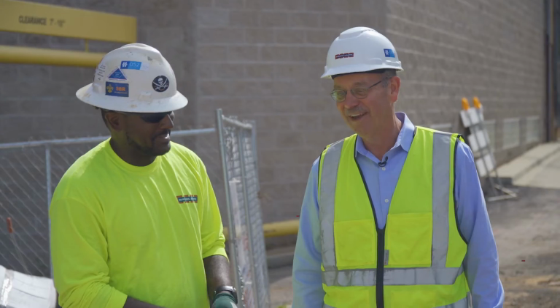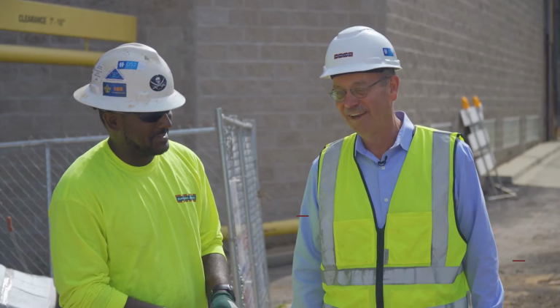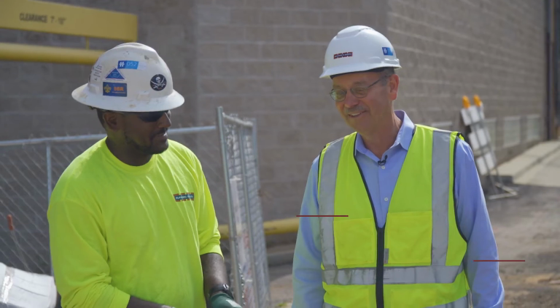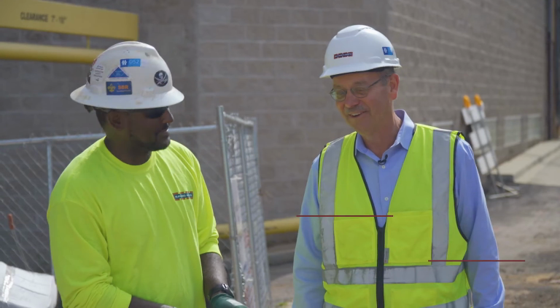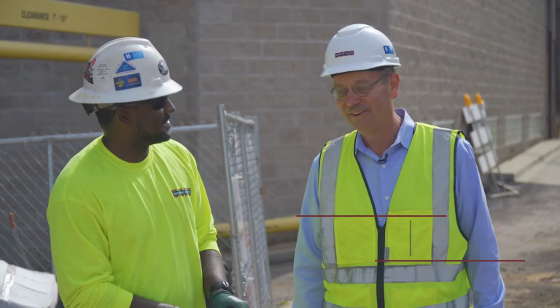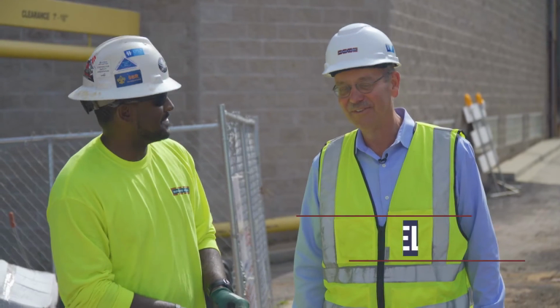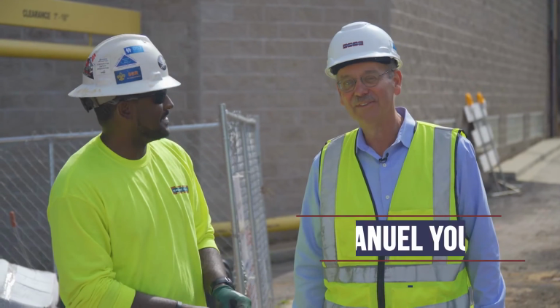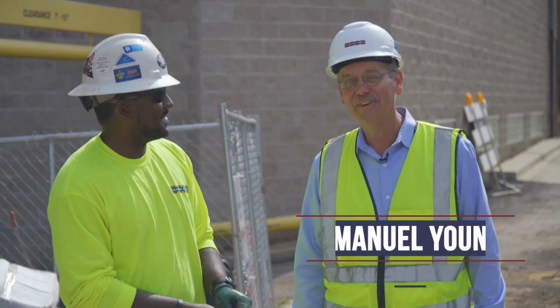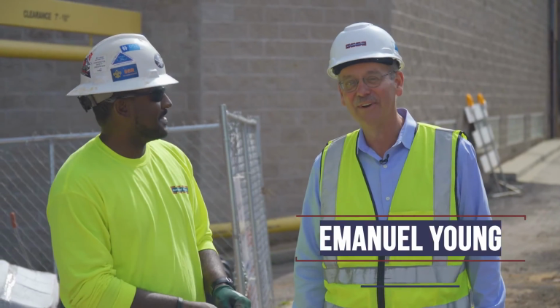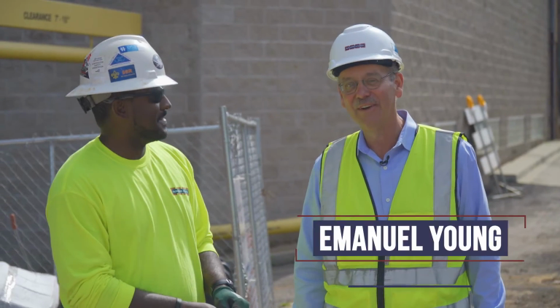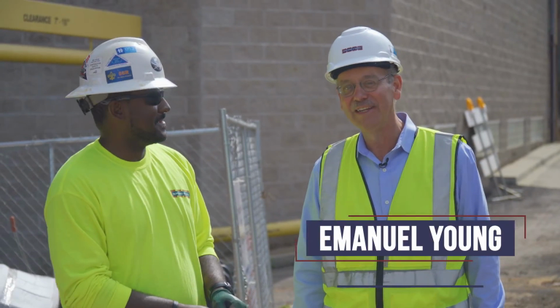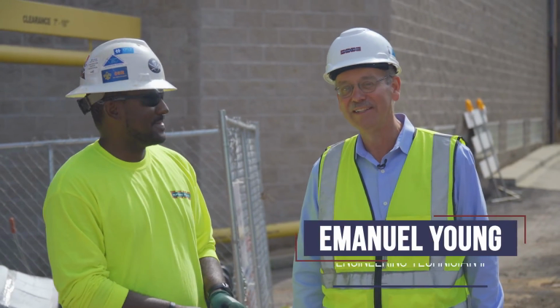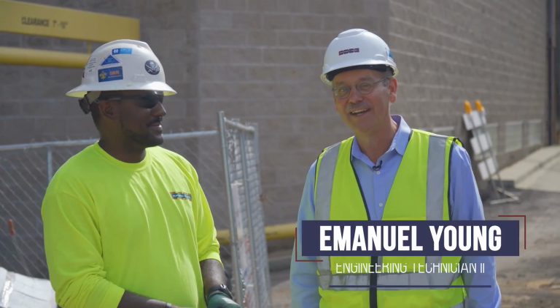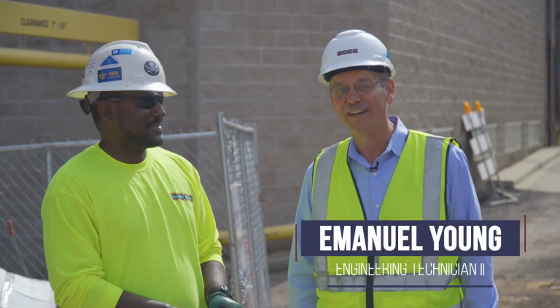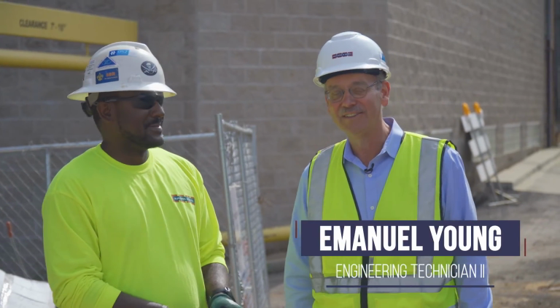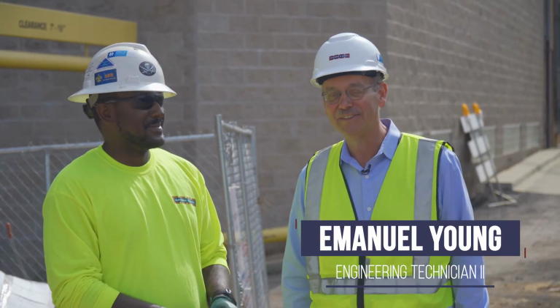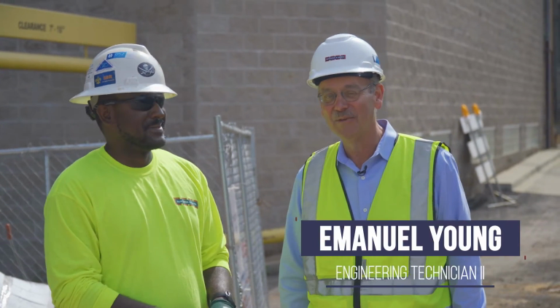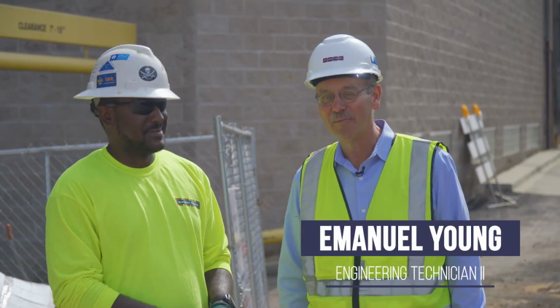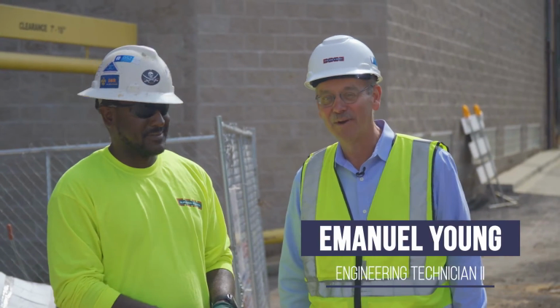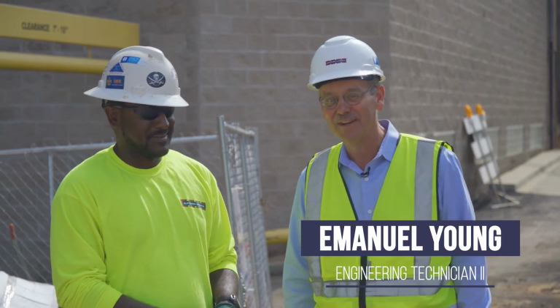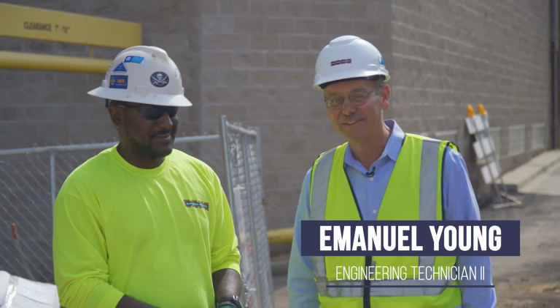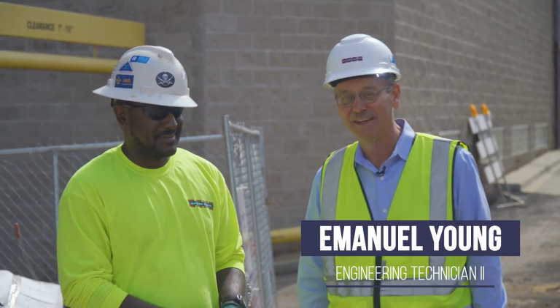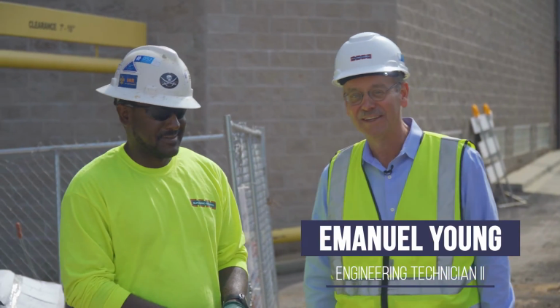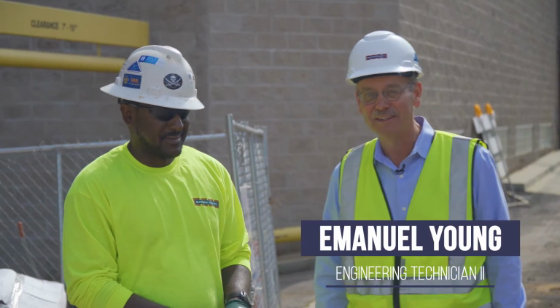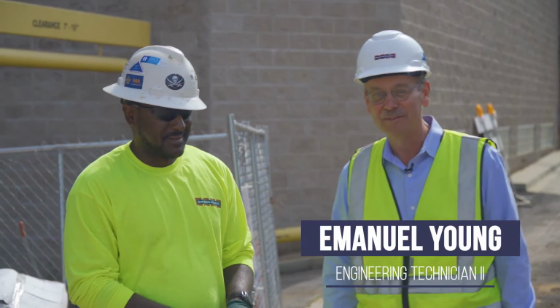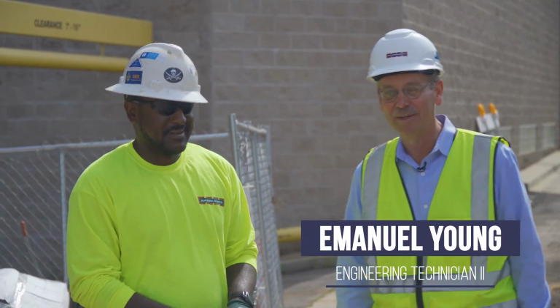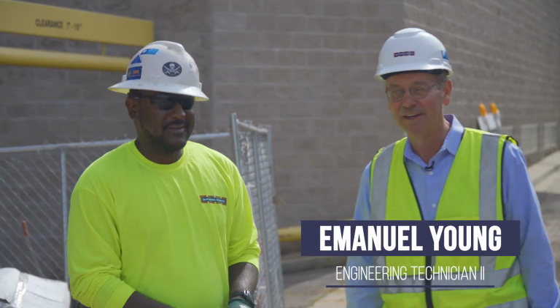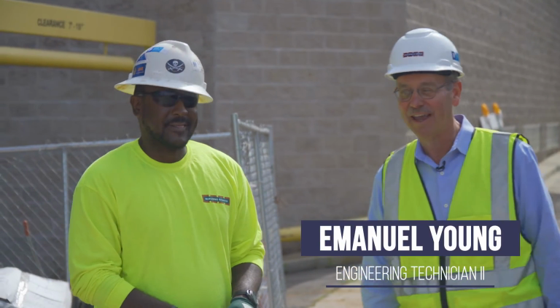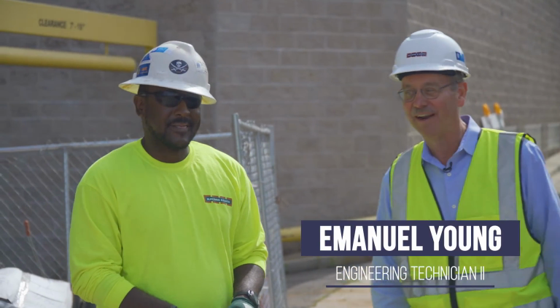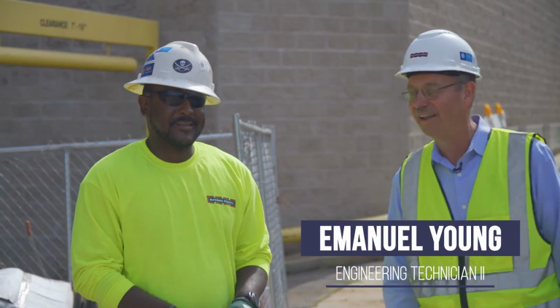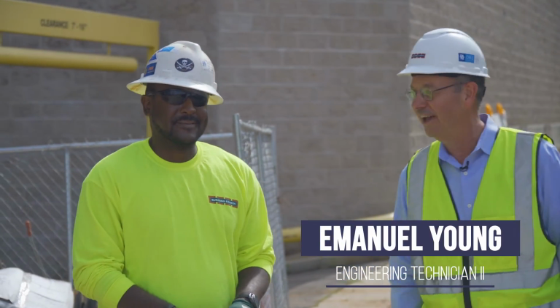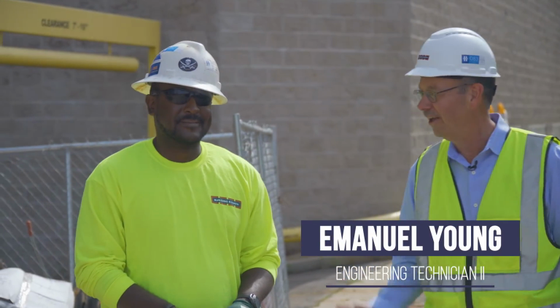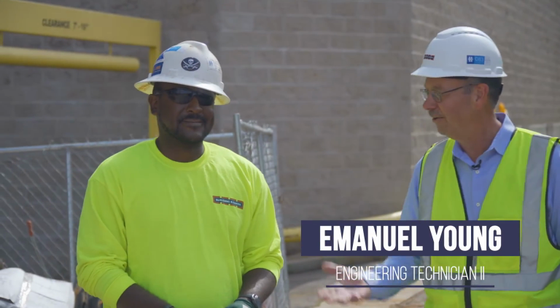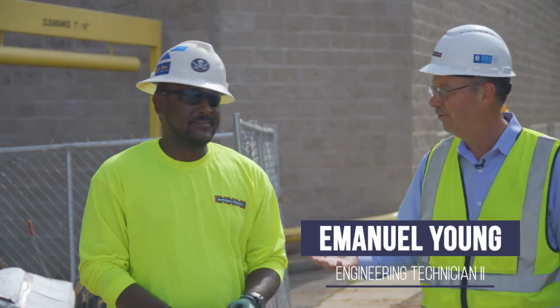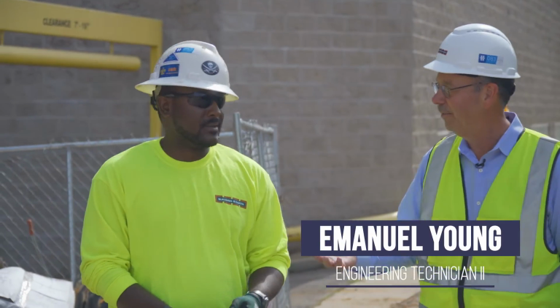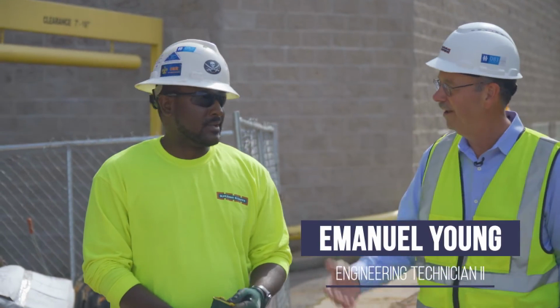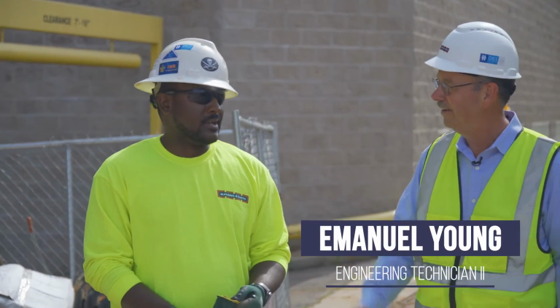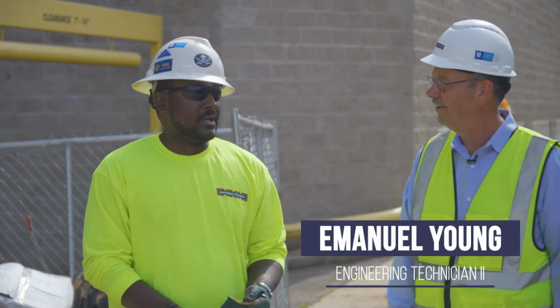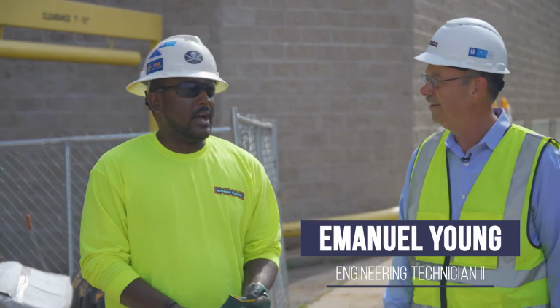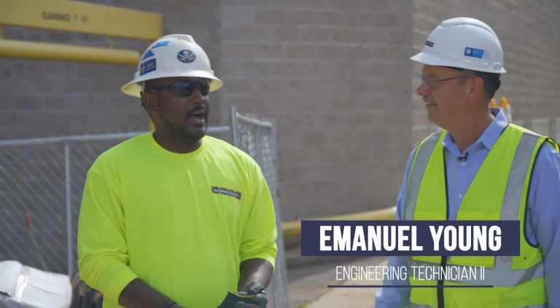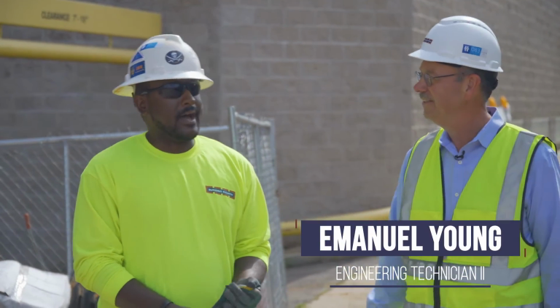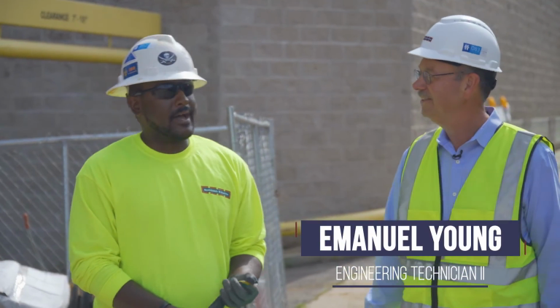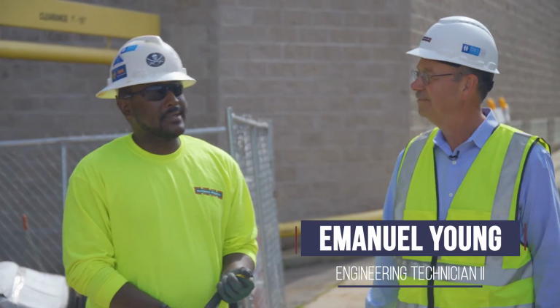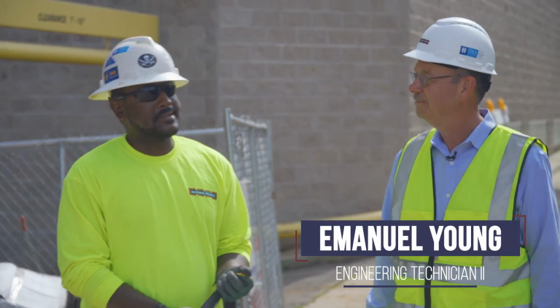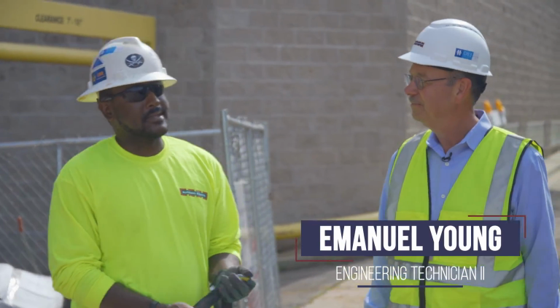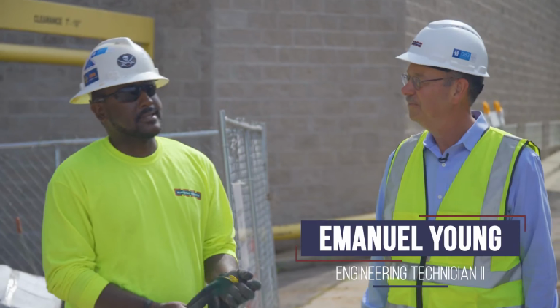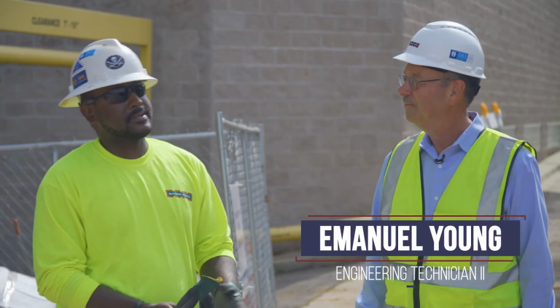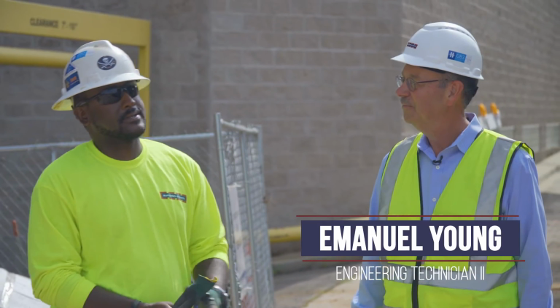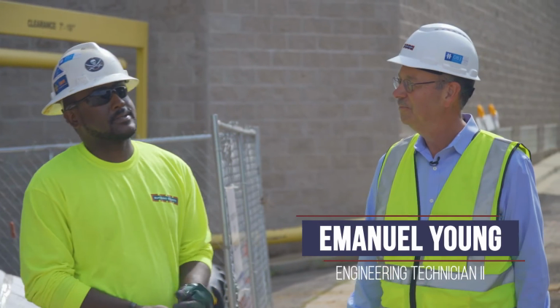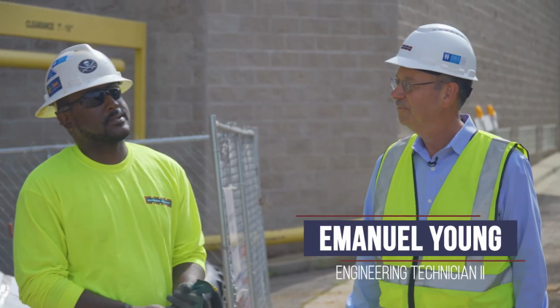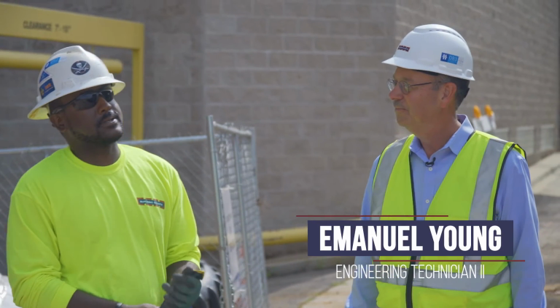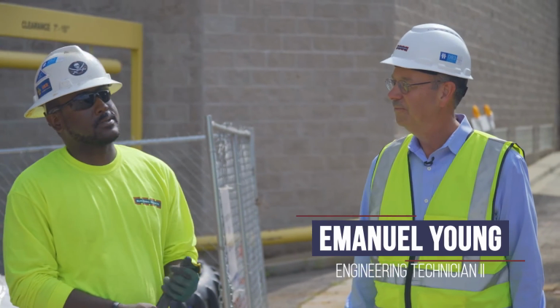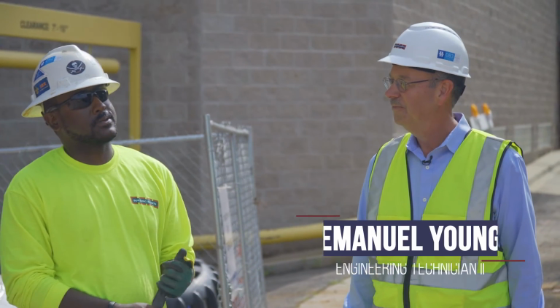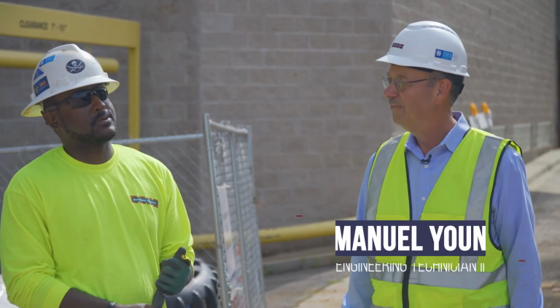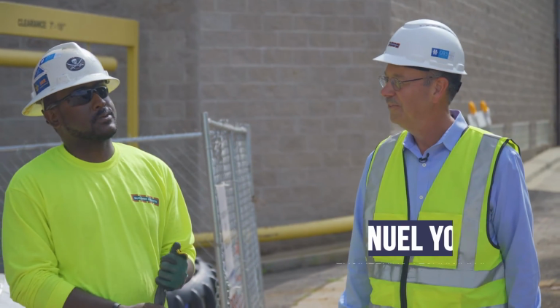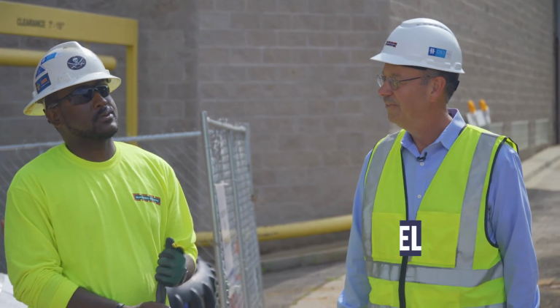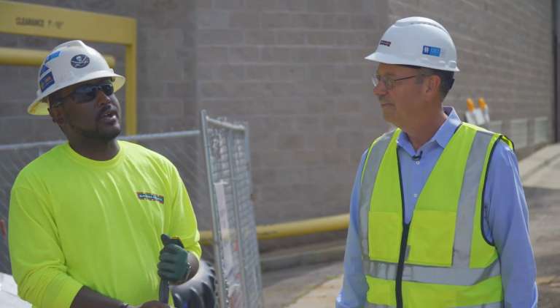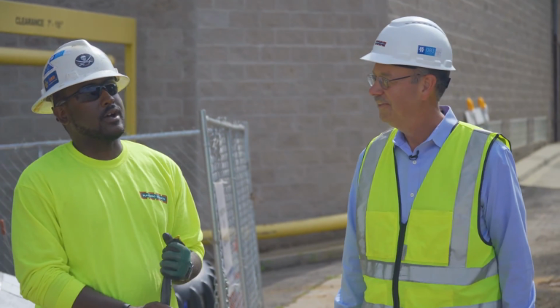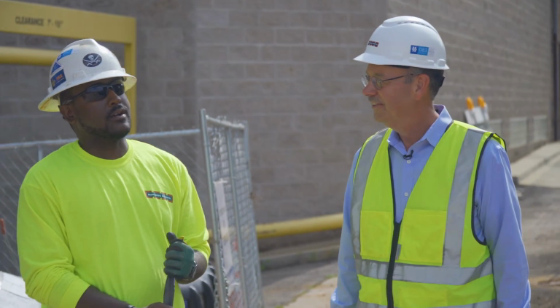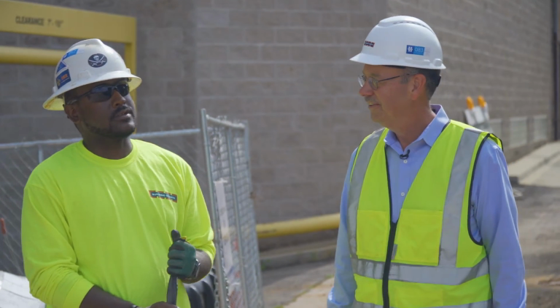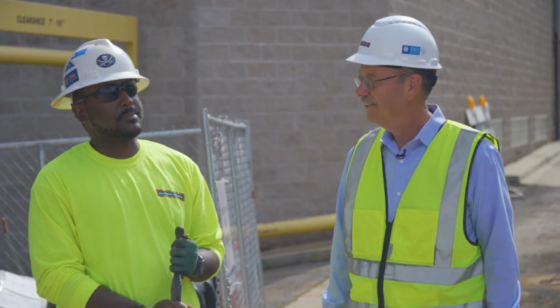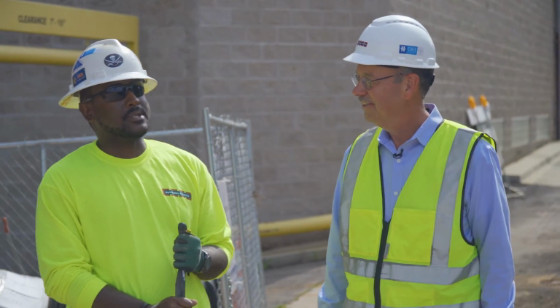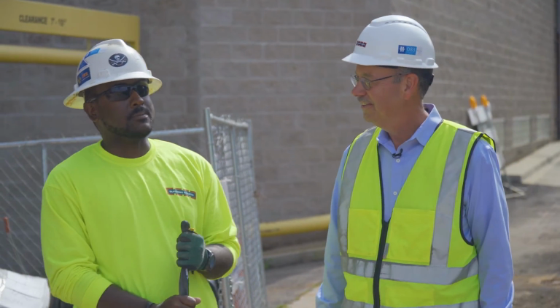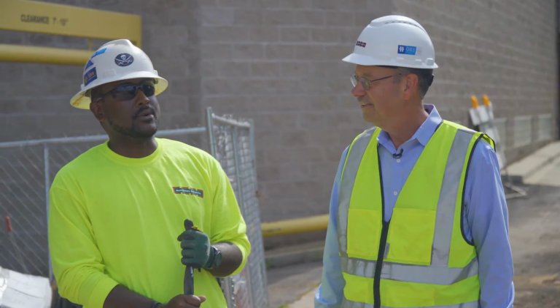Manny is our lead technician on the project. He's been handling it. How long have you been out here now? Since September.